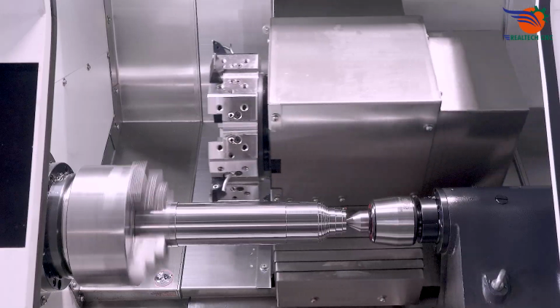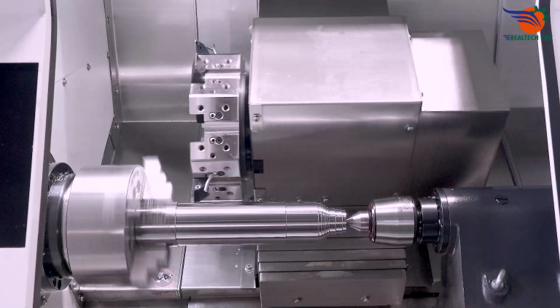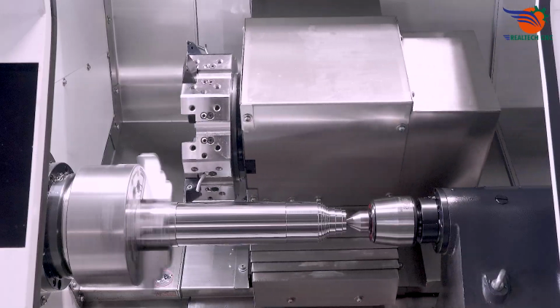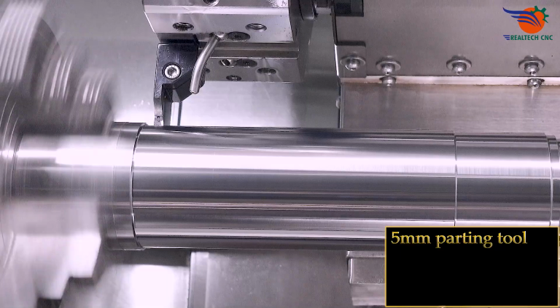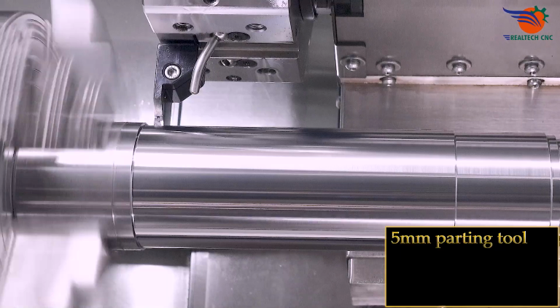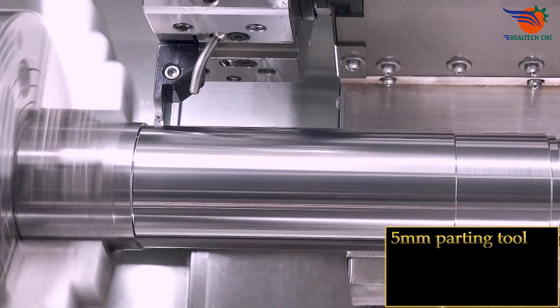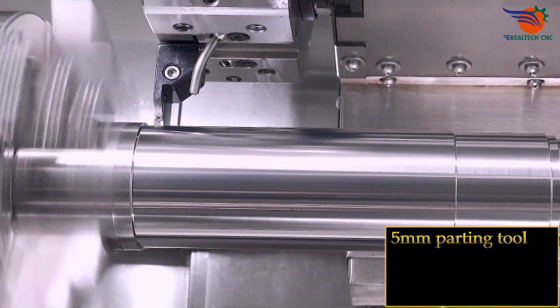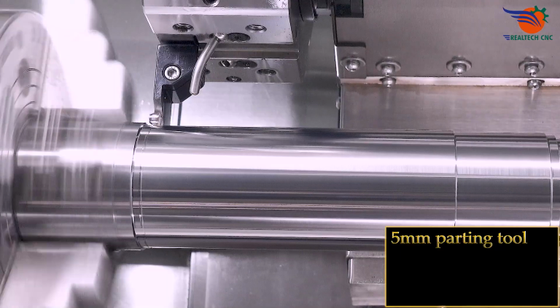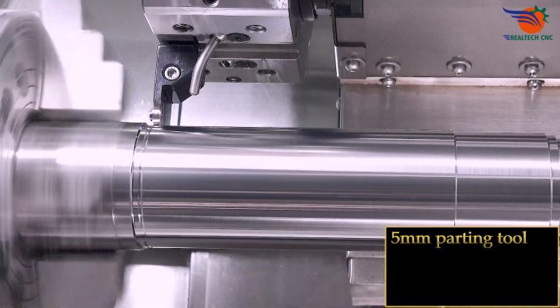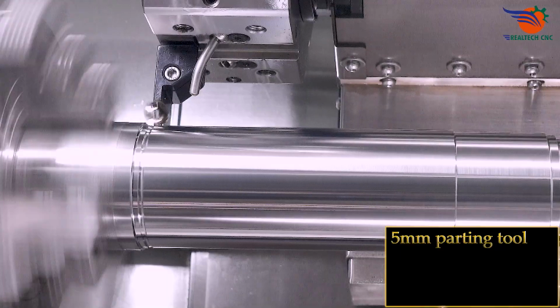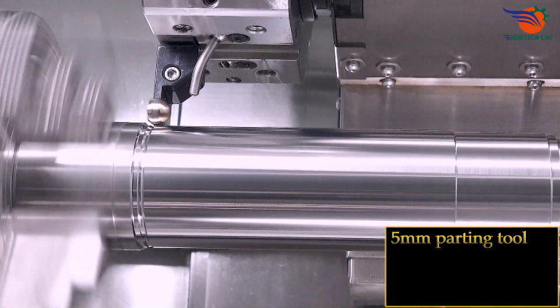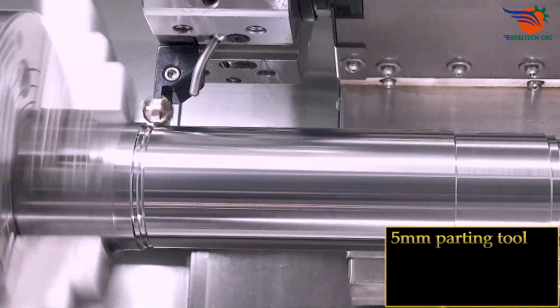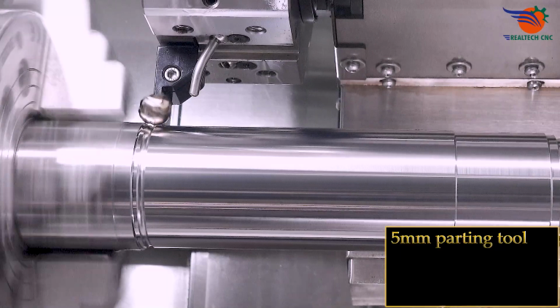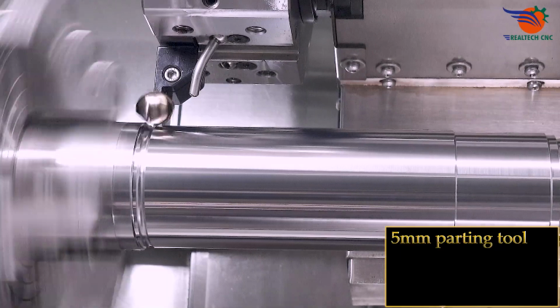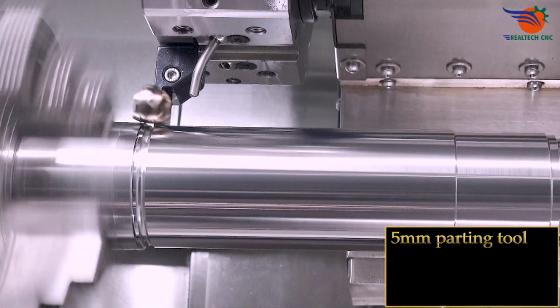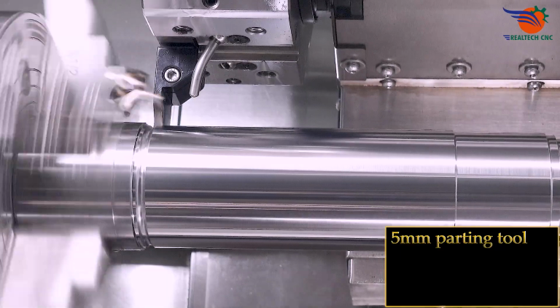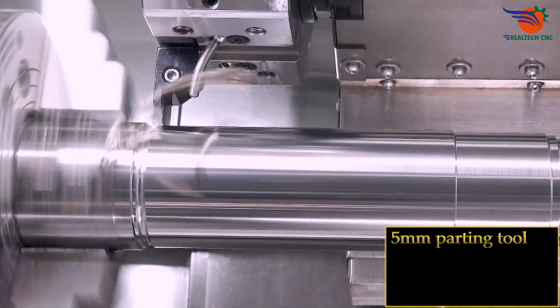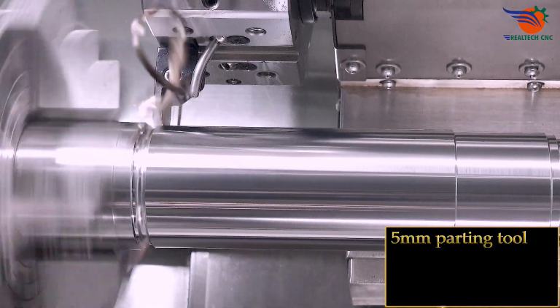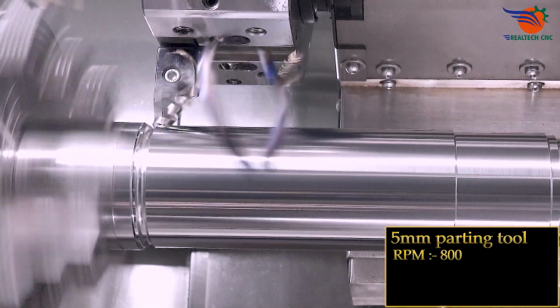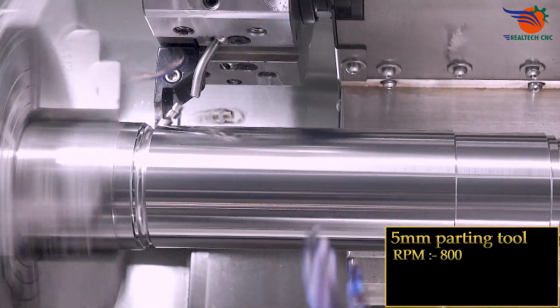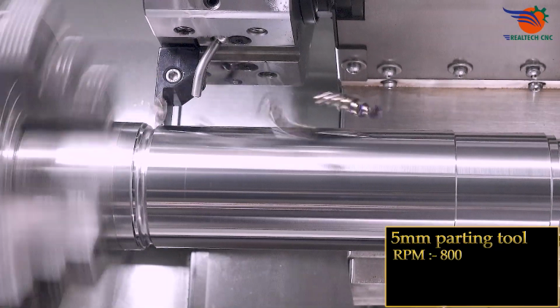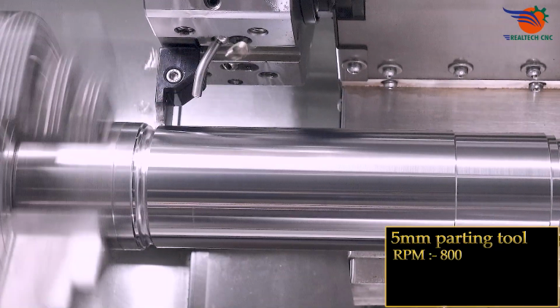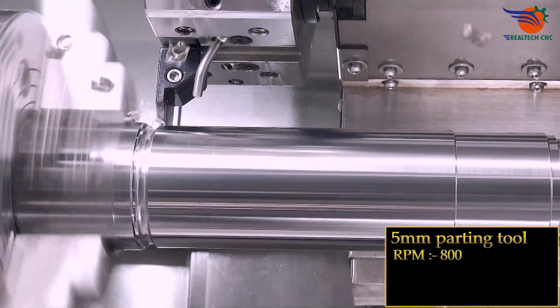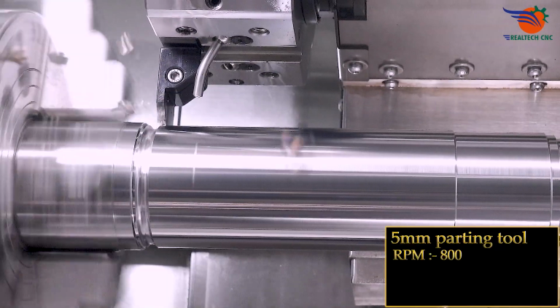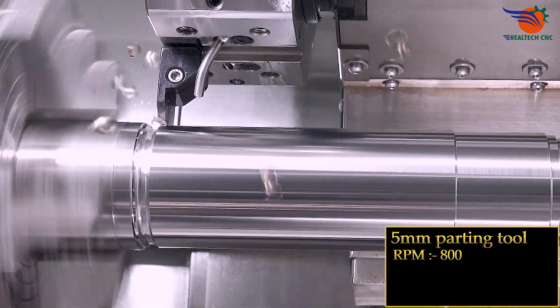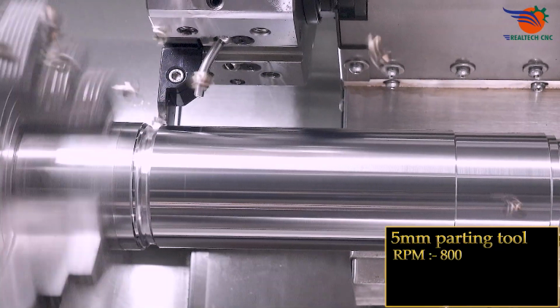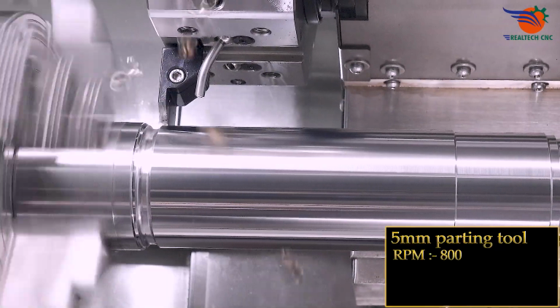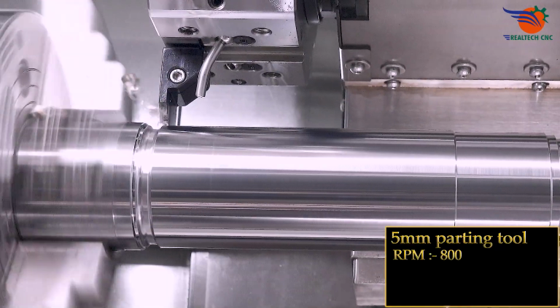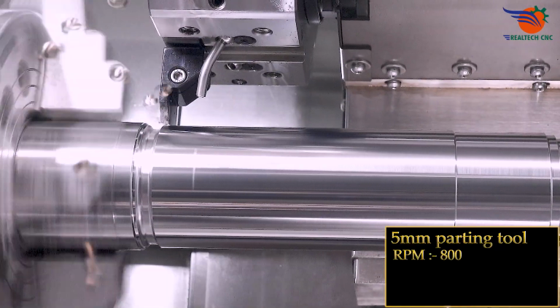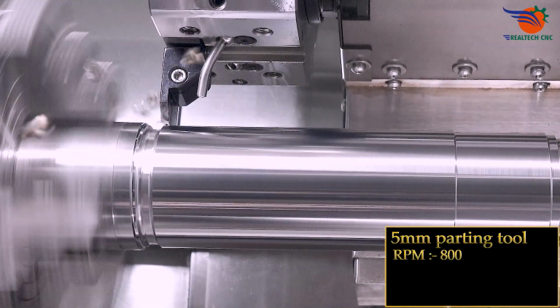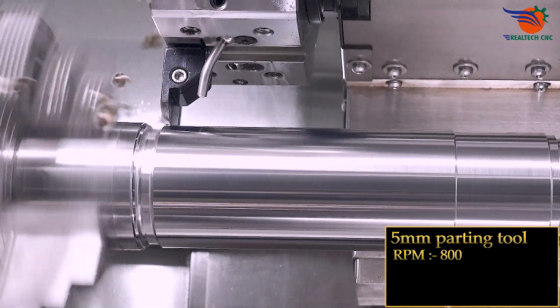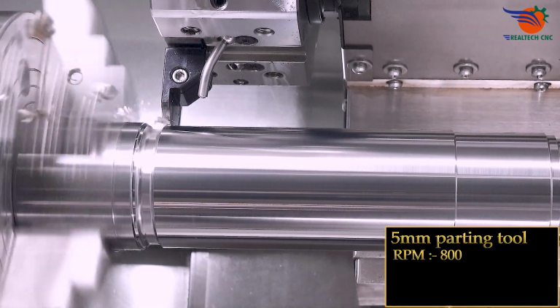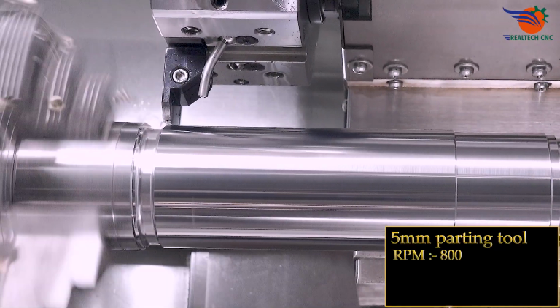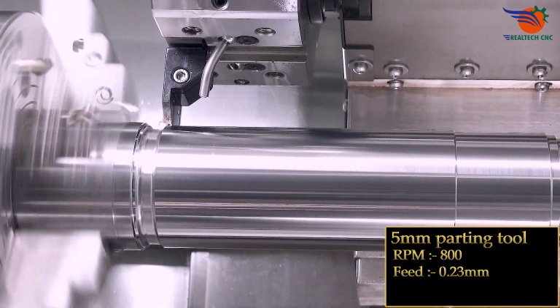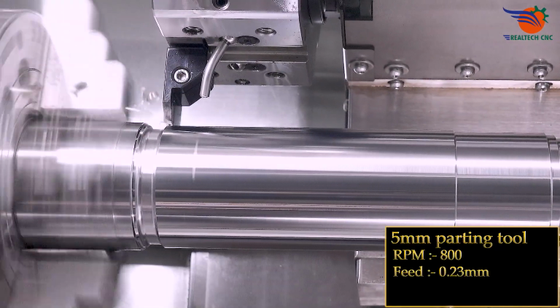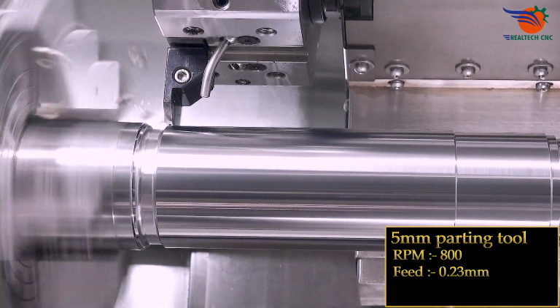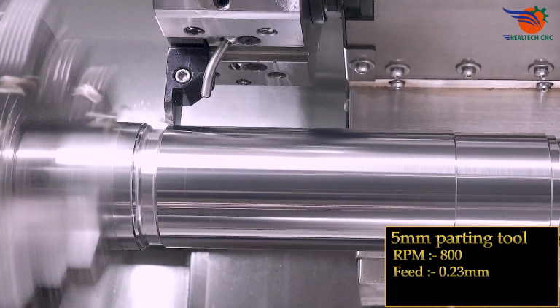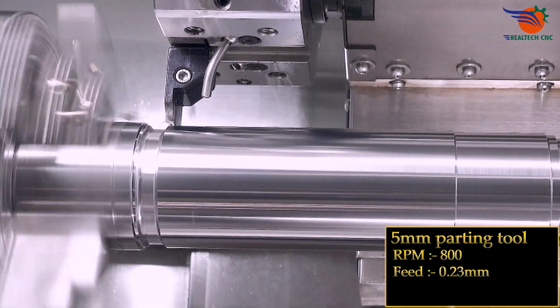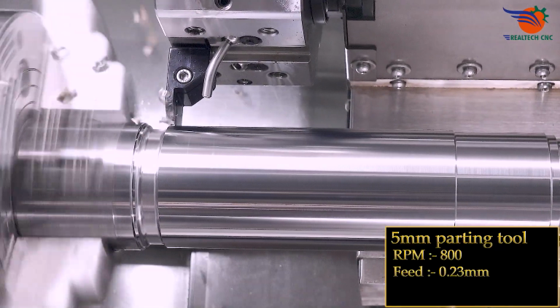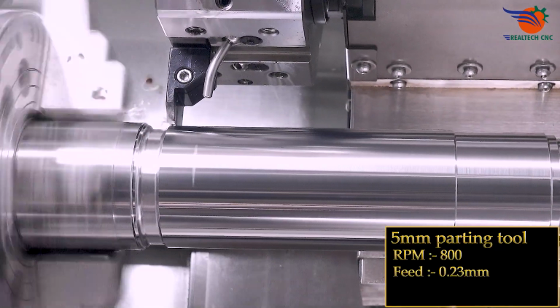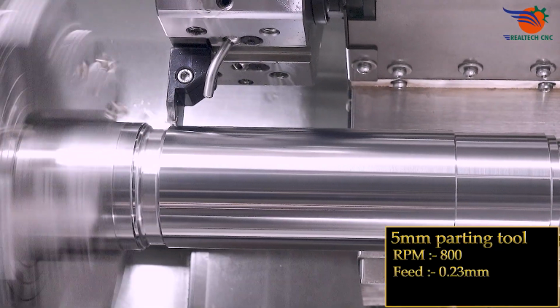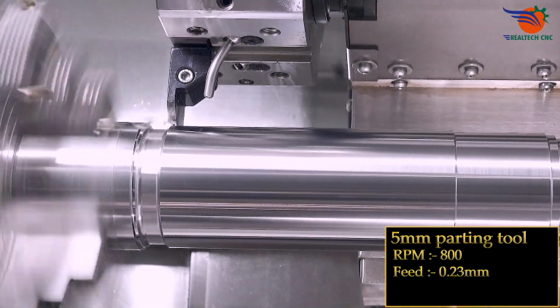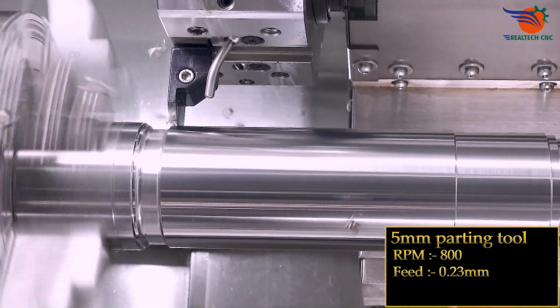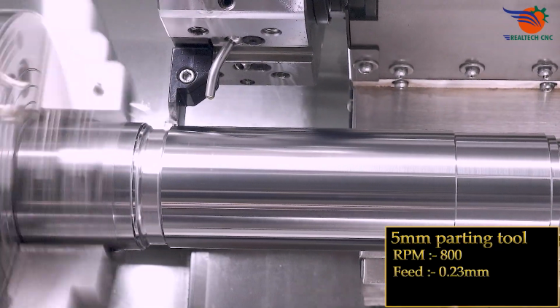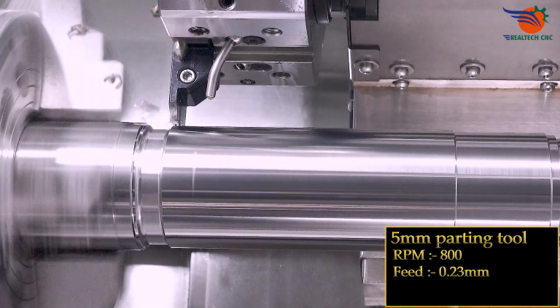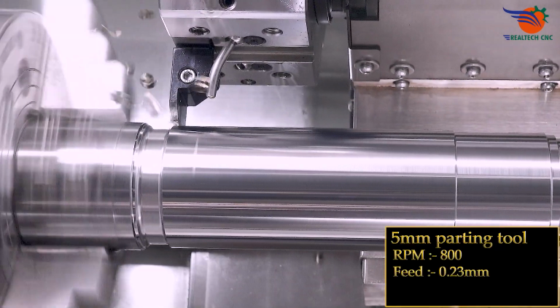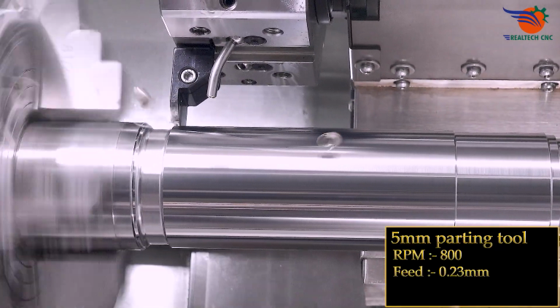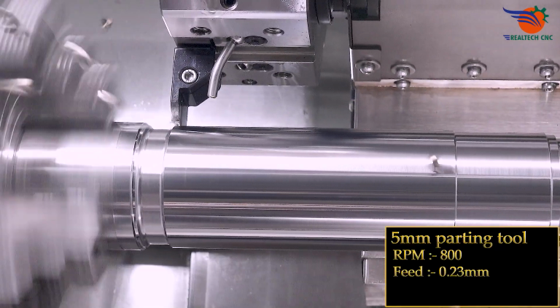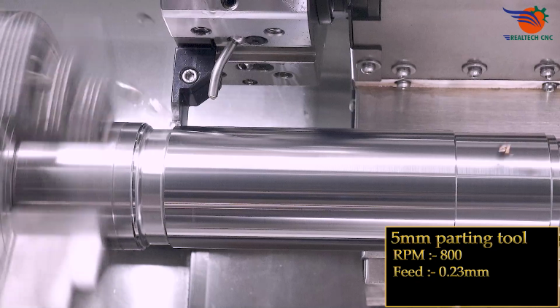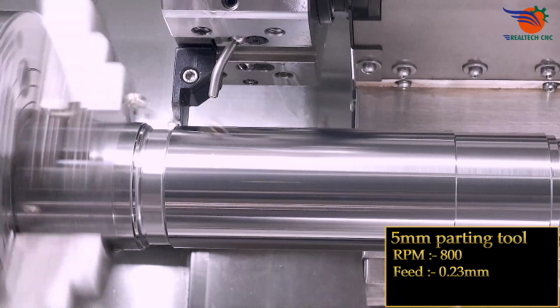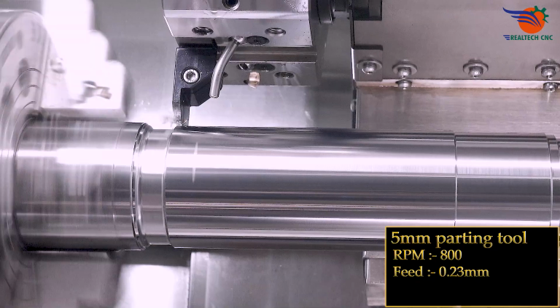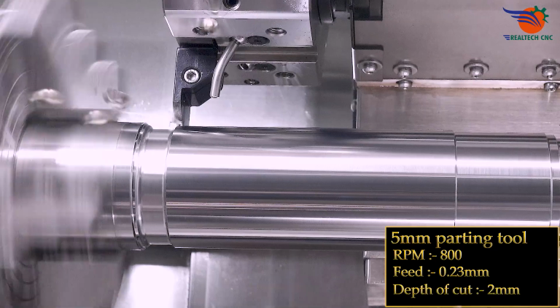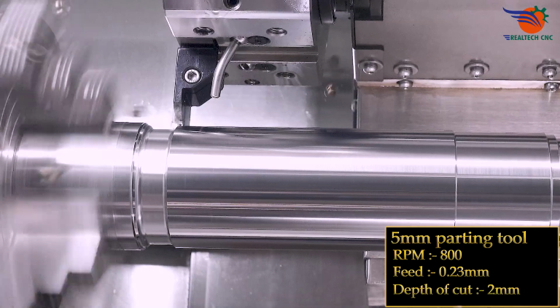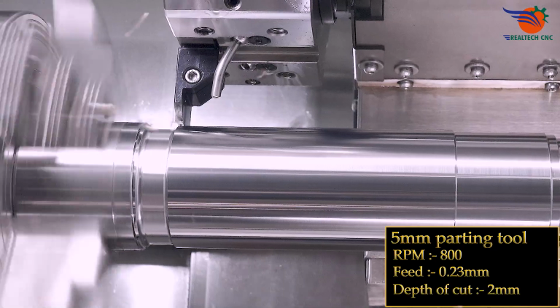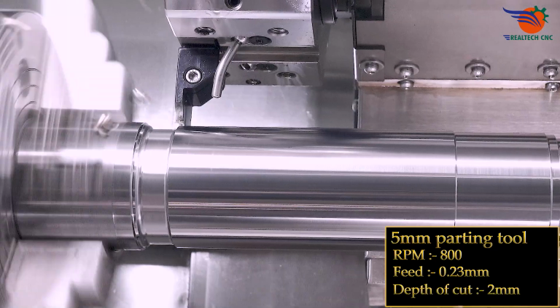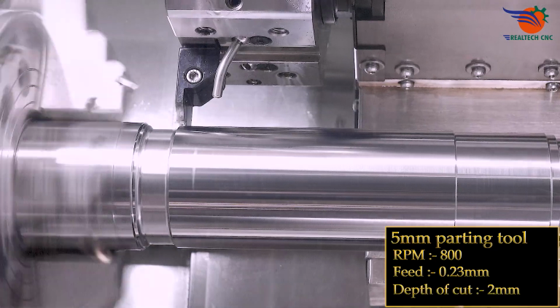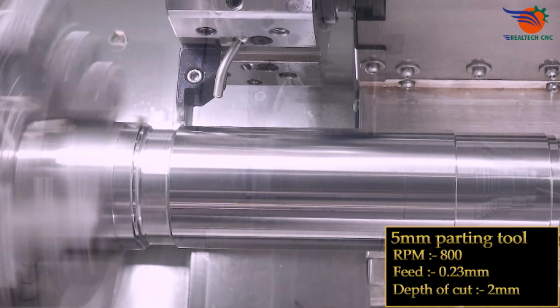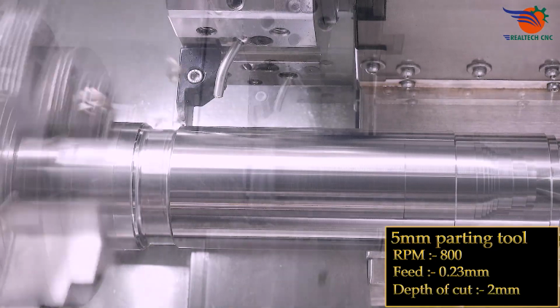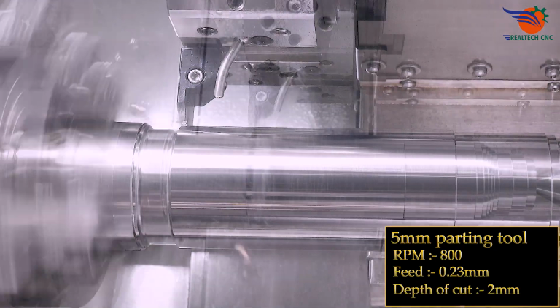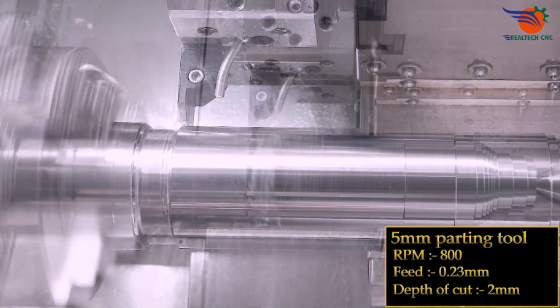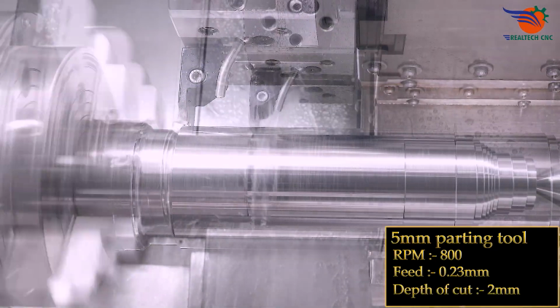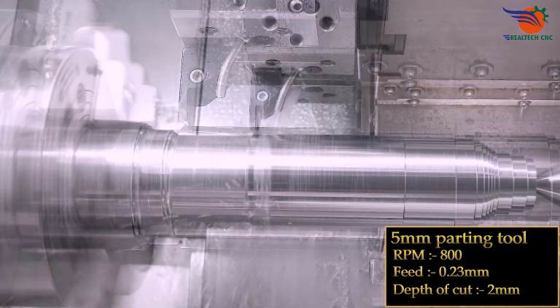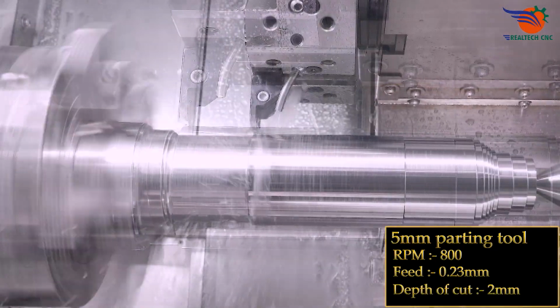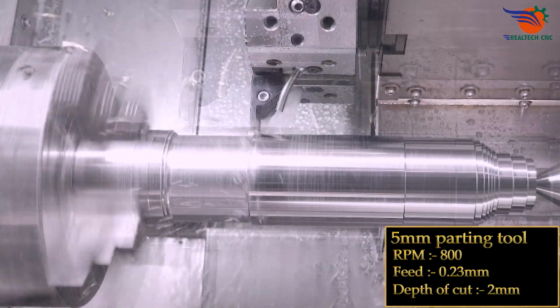5 mm parting tool, RPM 800, feed 0.23 mm, depth of cut 2 mm.